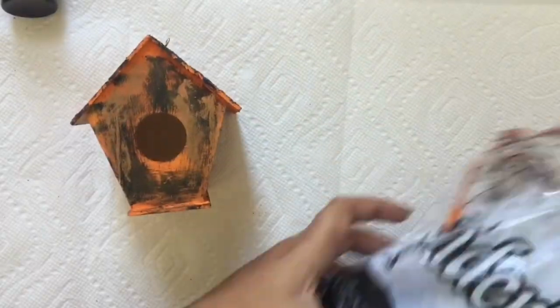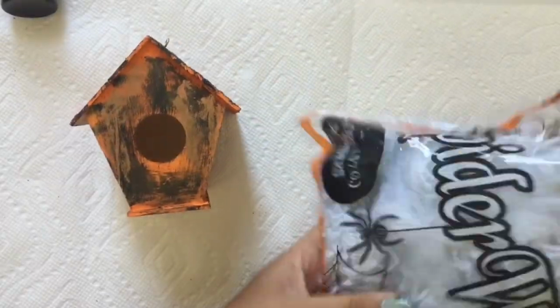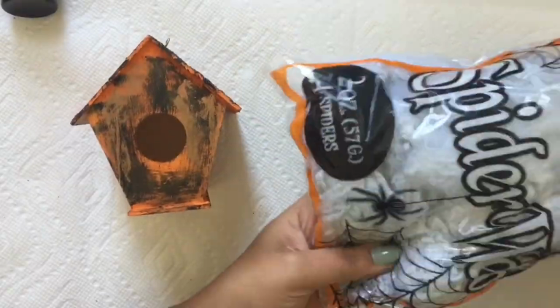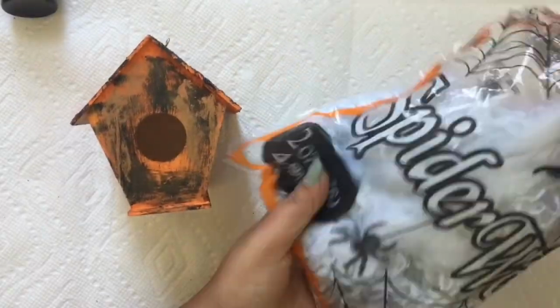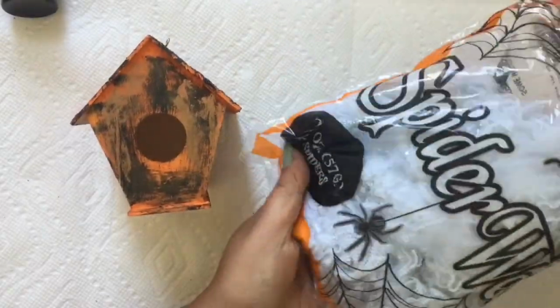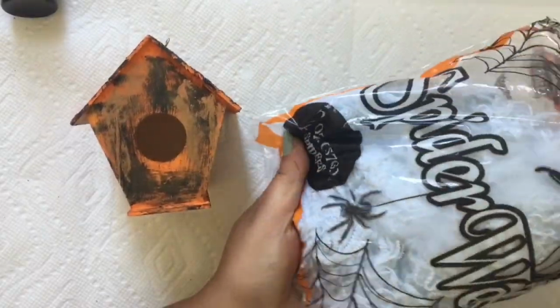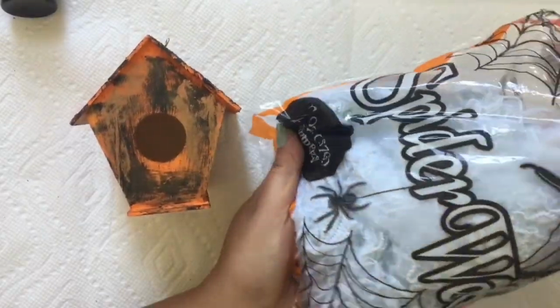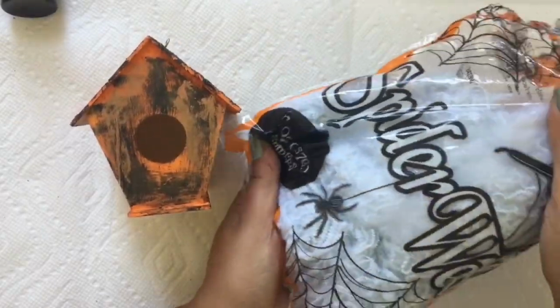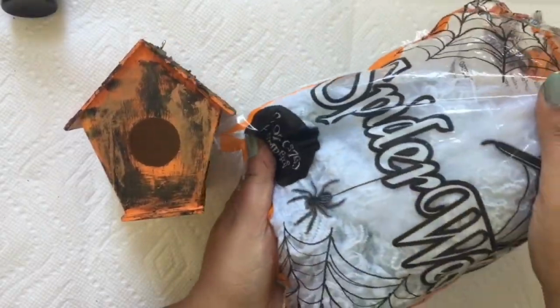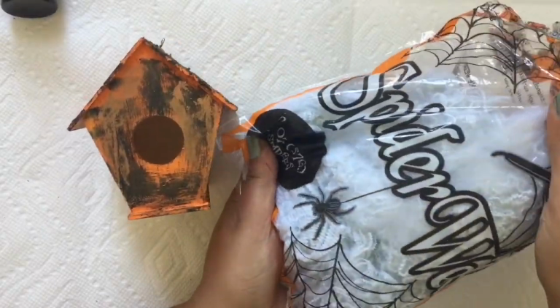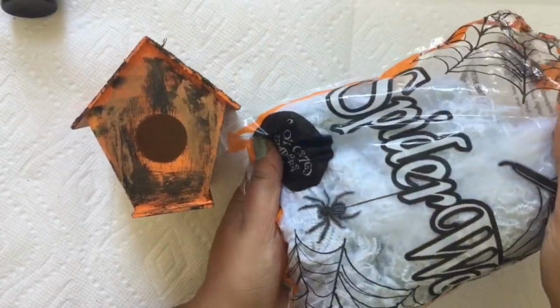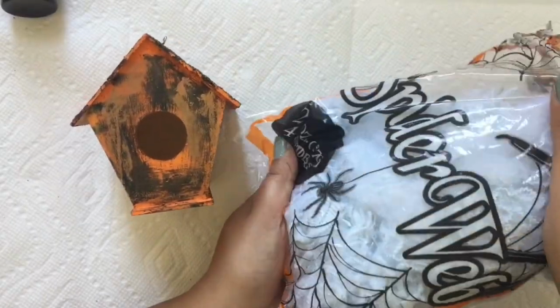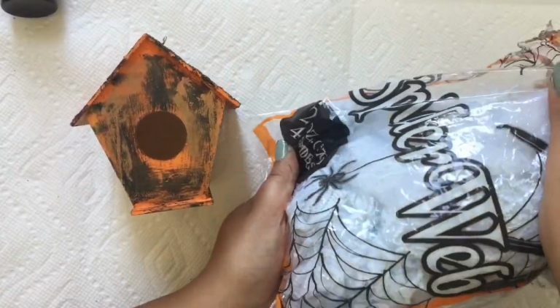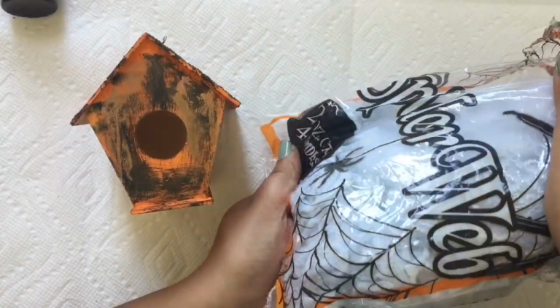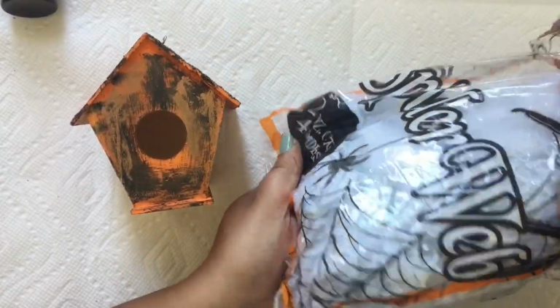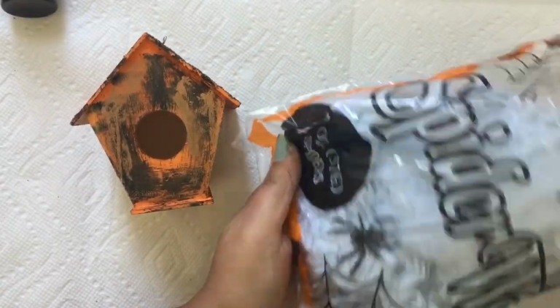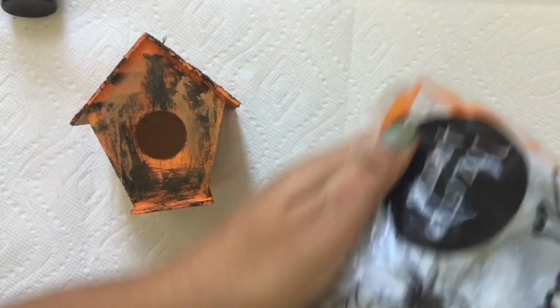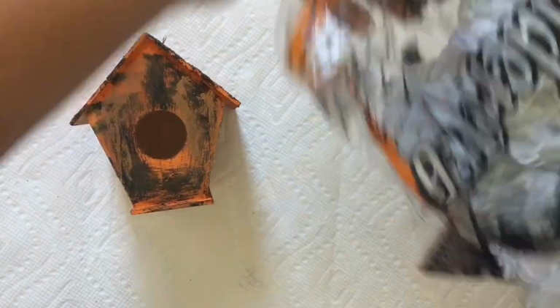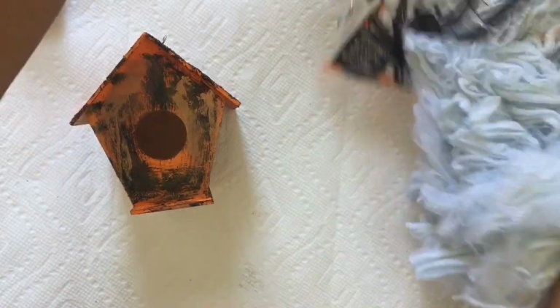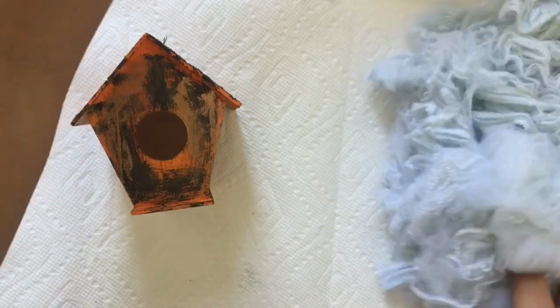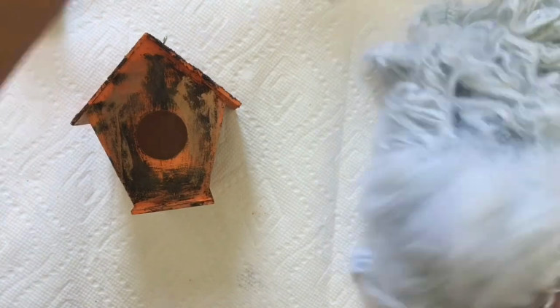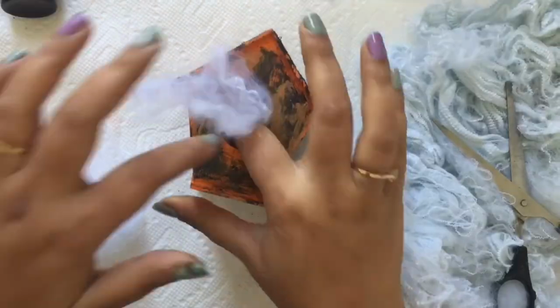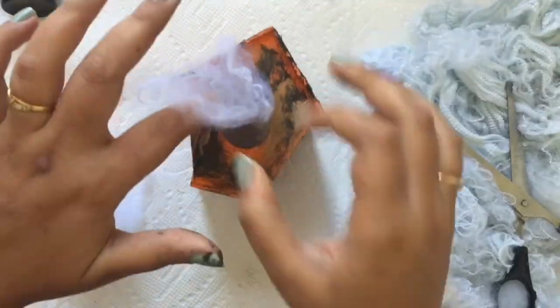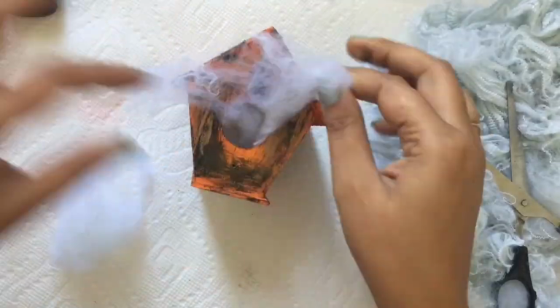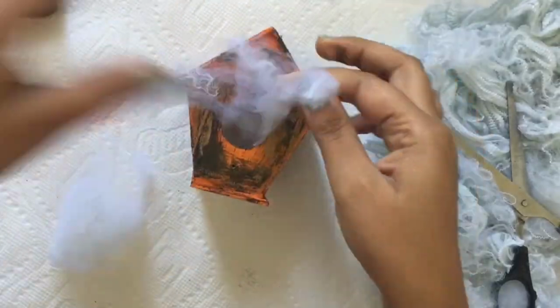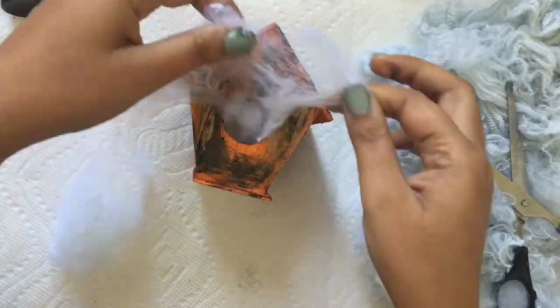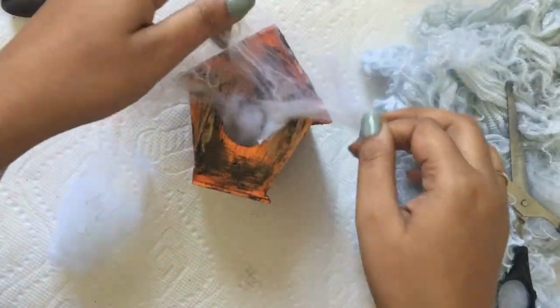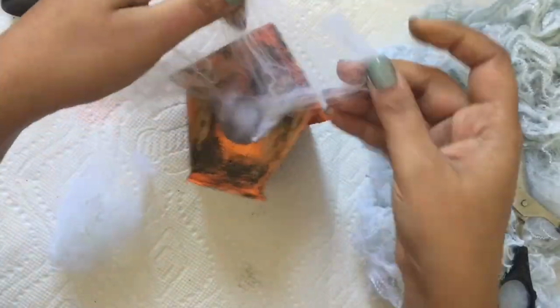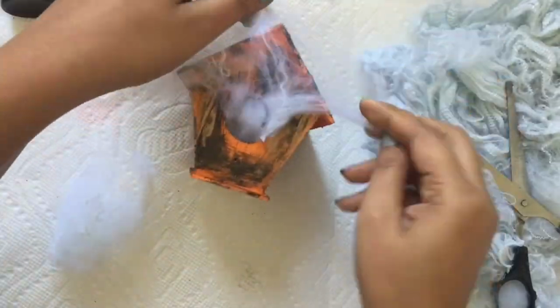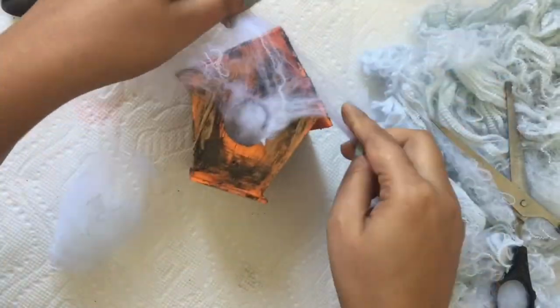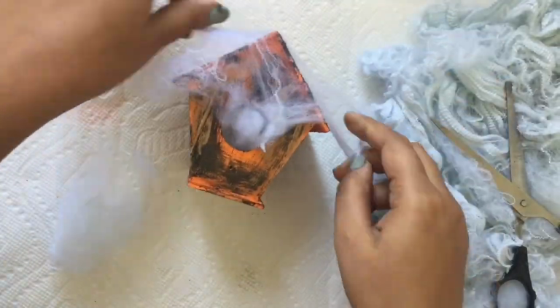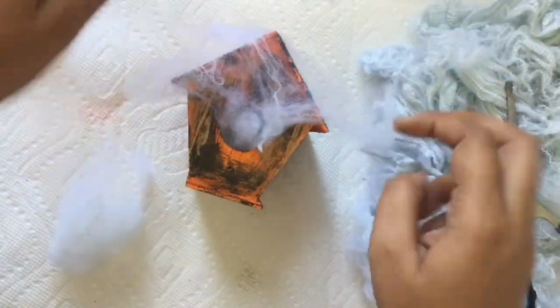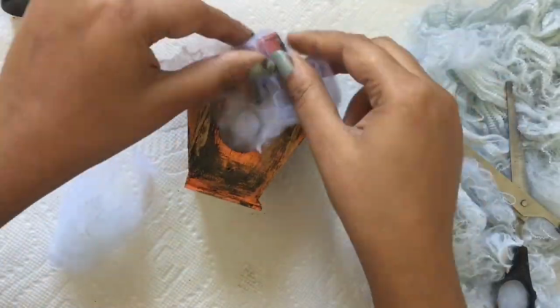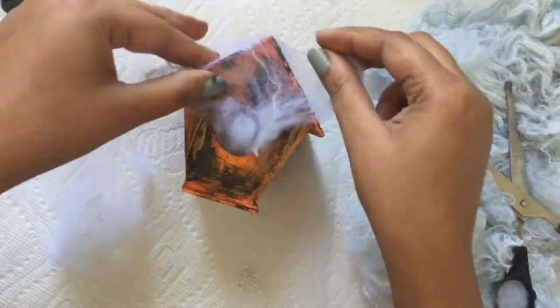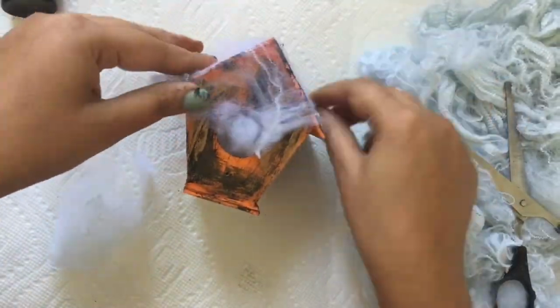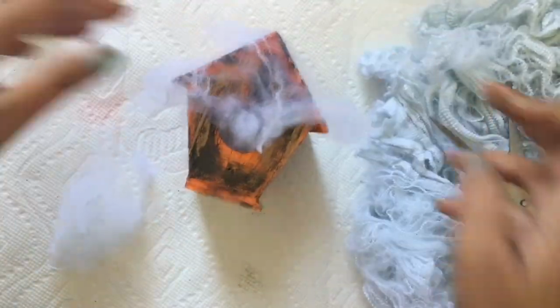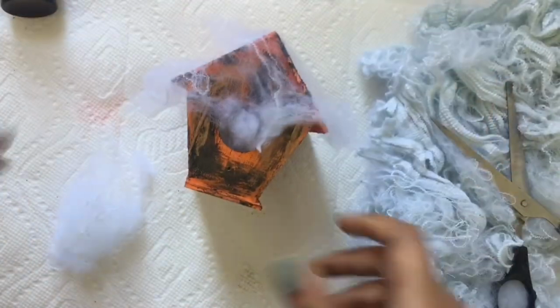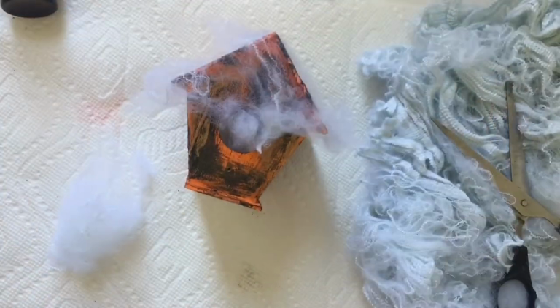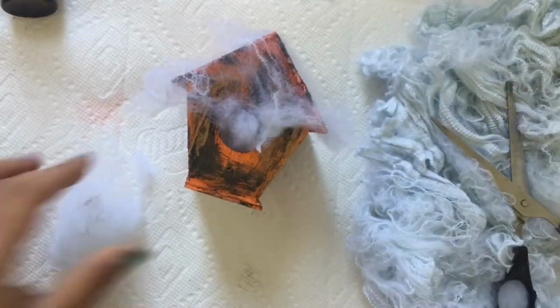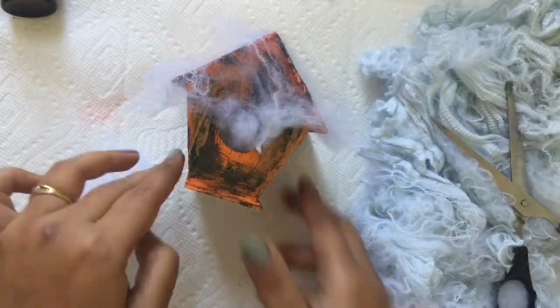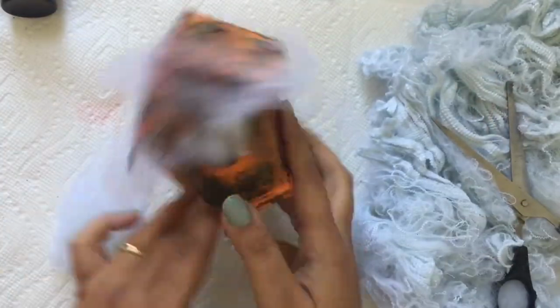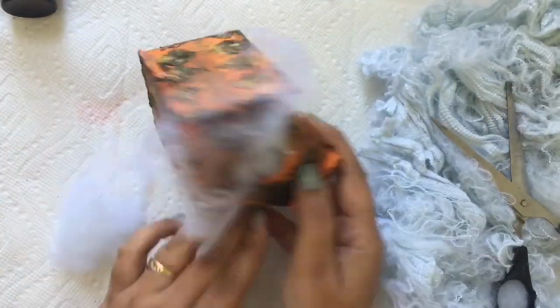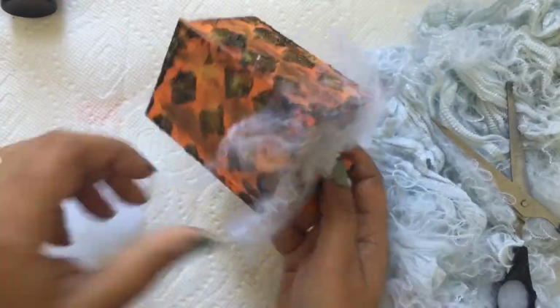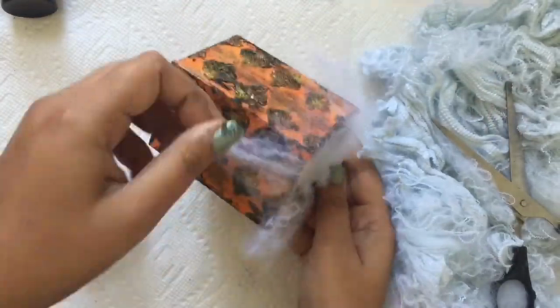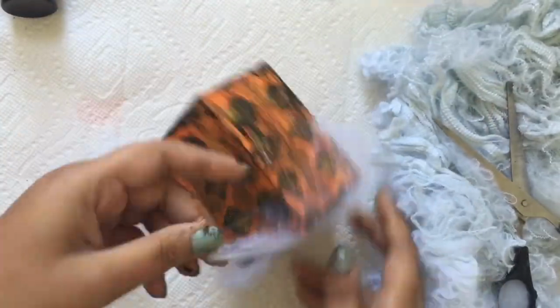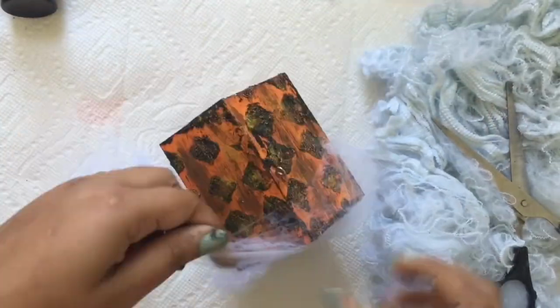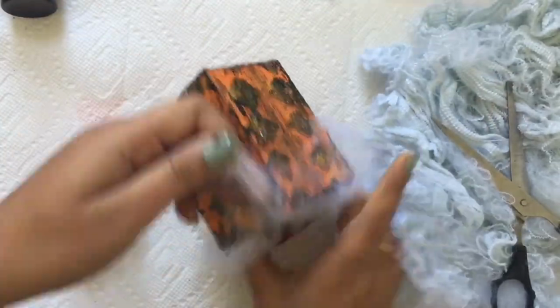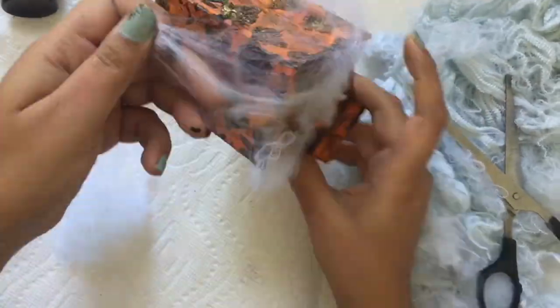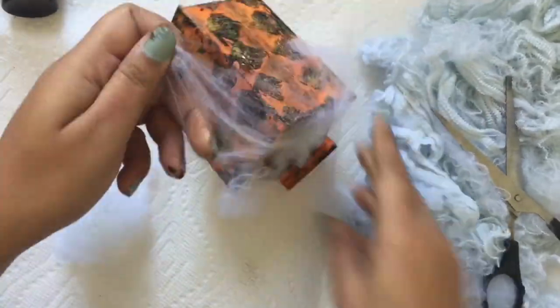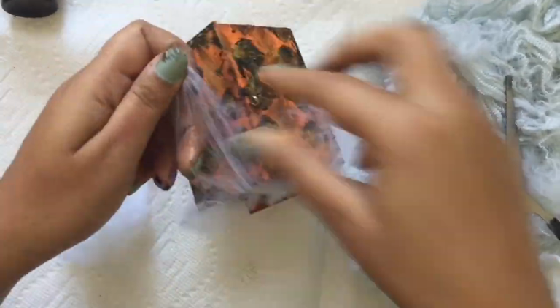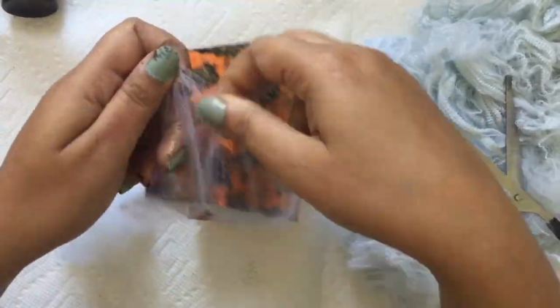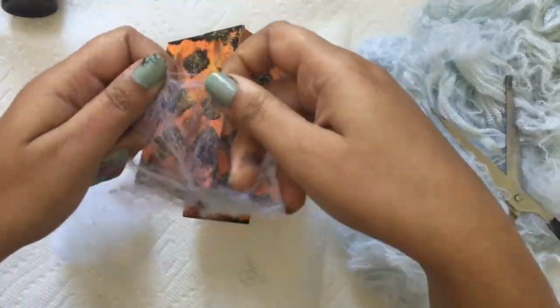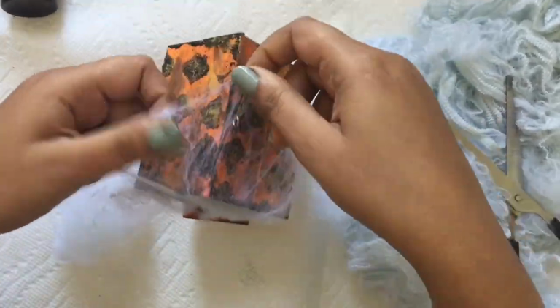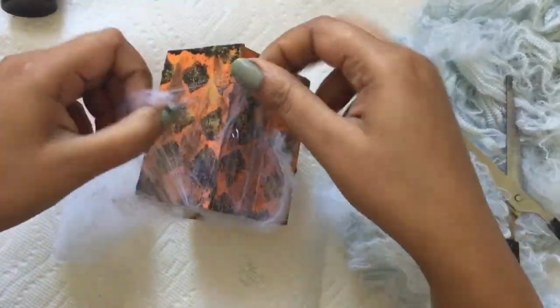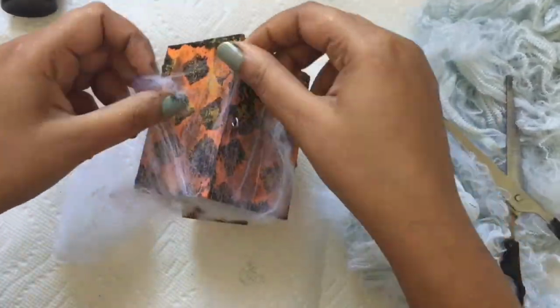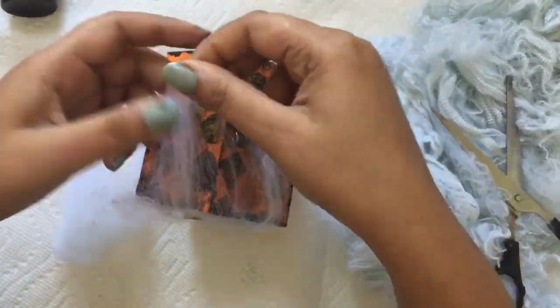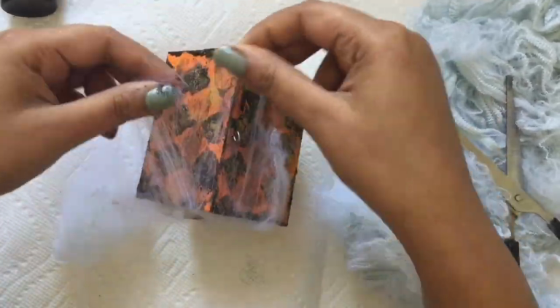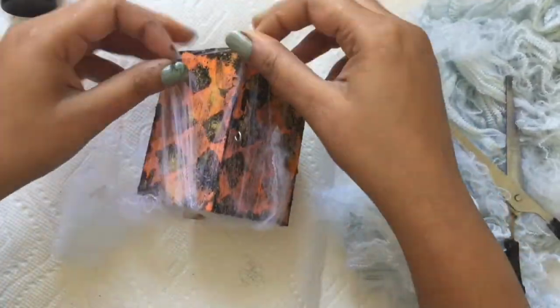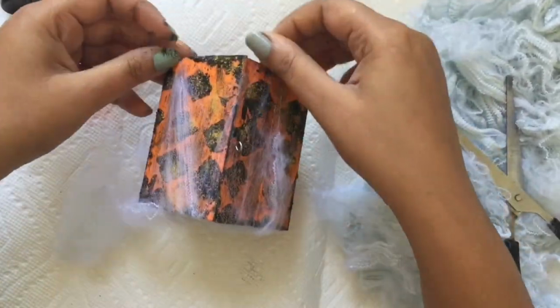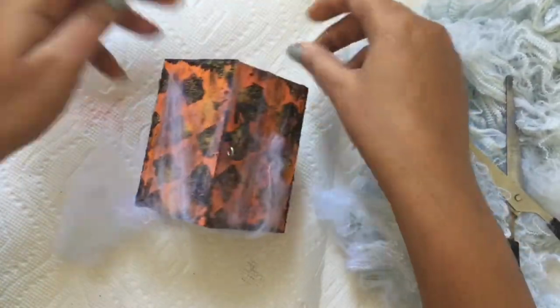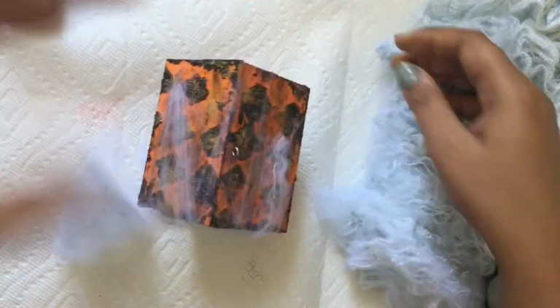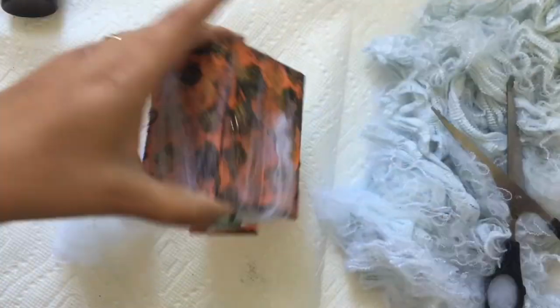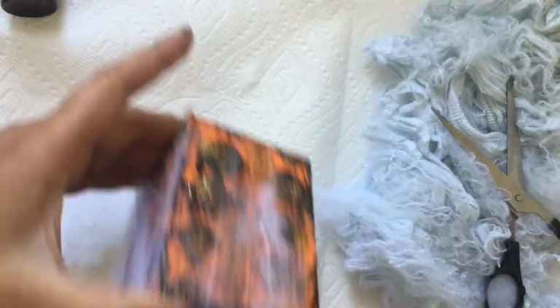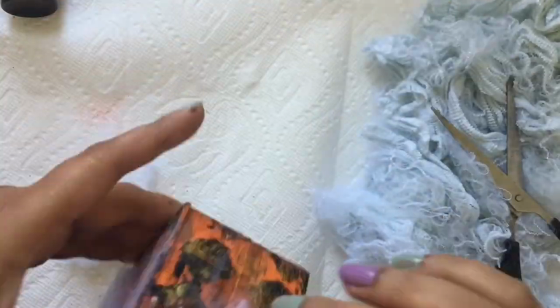After that, I used this spiderweb which I bought from the dollar store, and I randomly stuck it on the birdhouse with clear gesso.